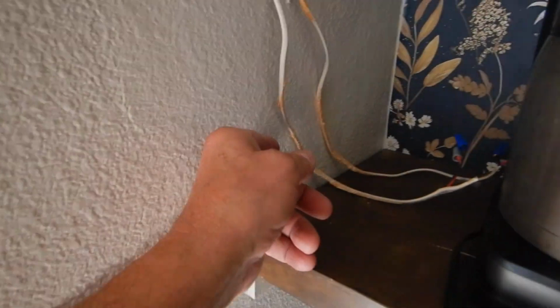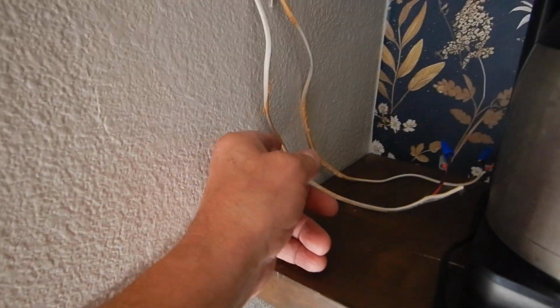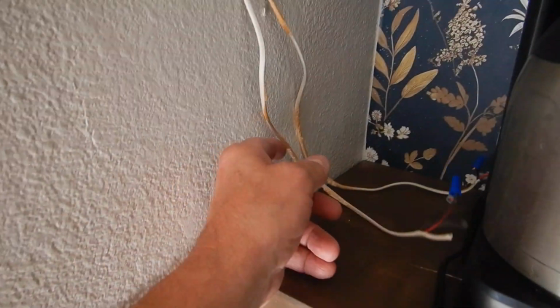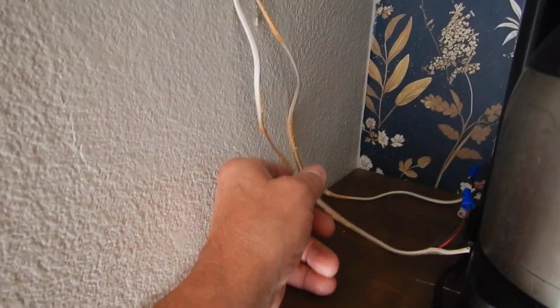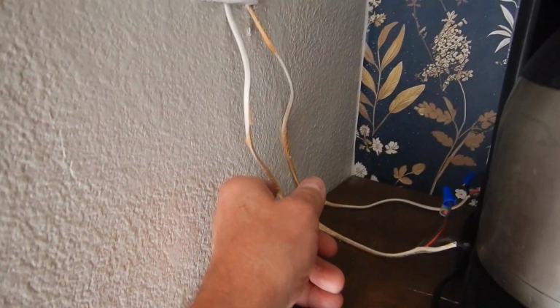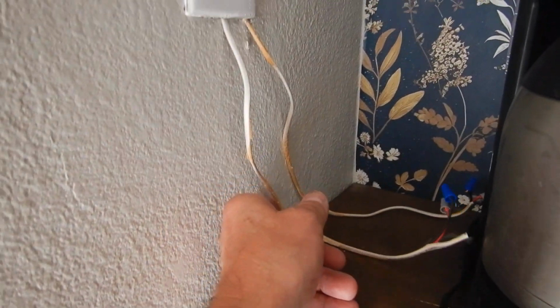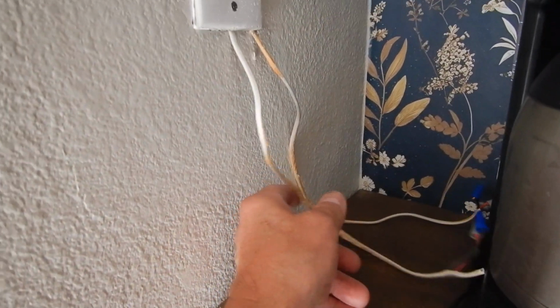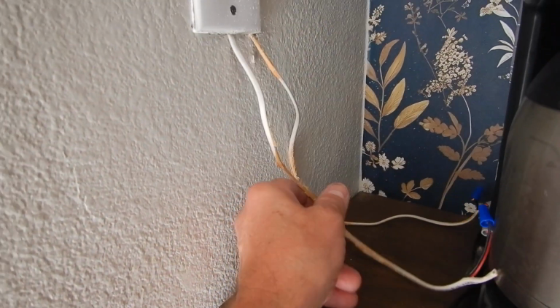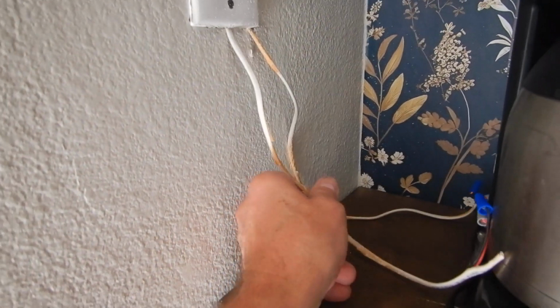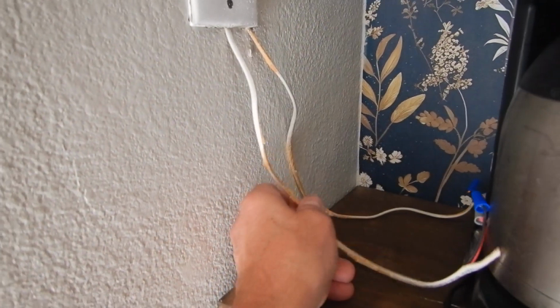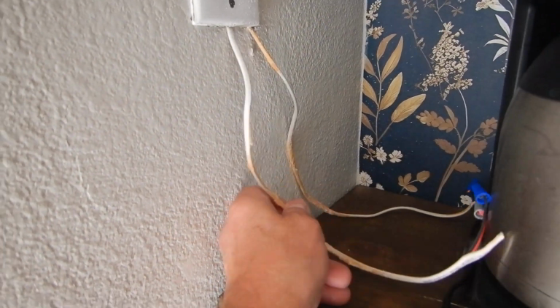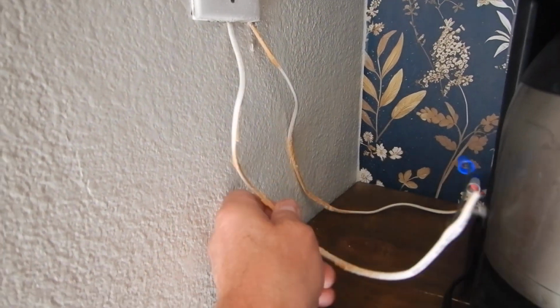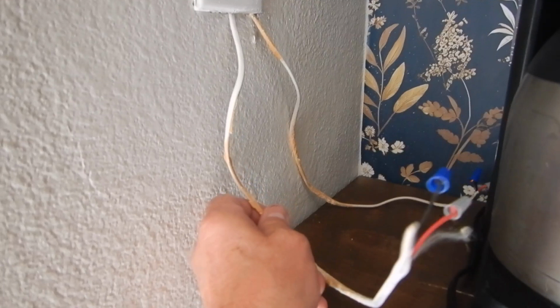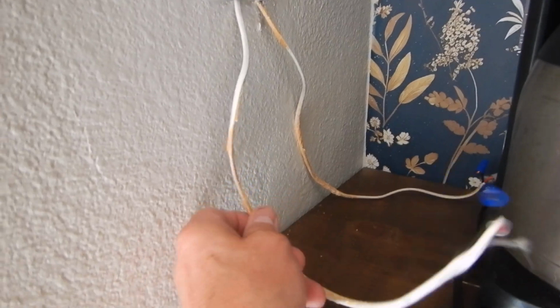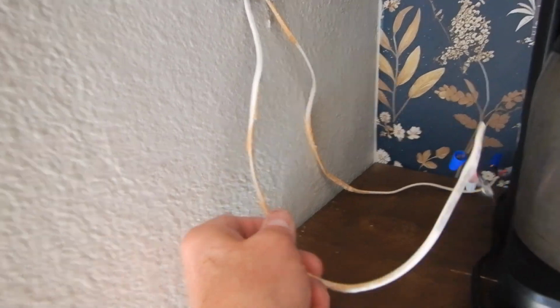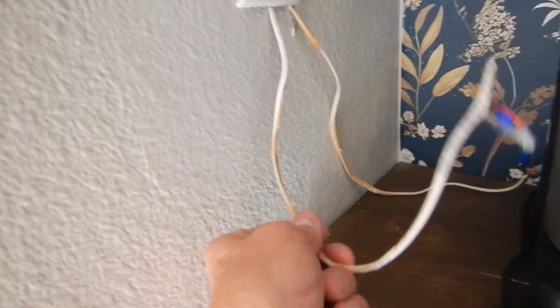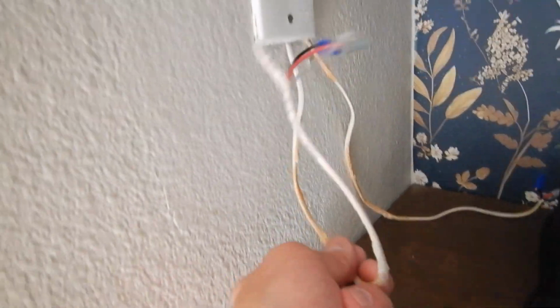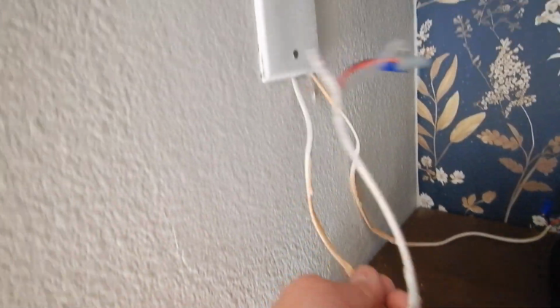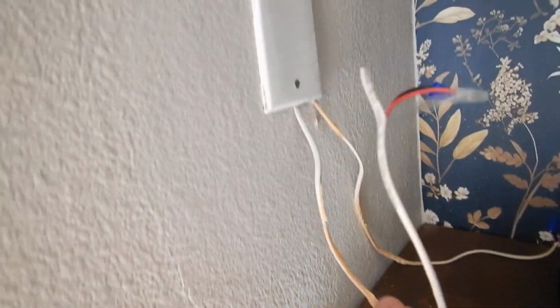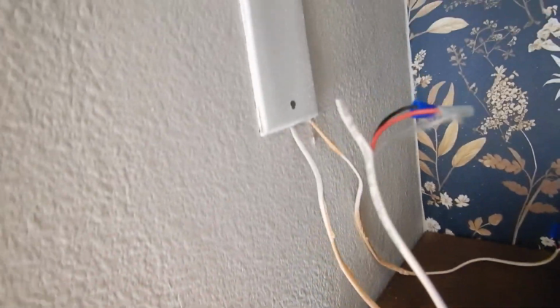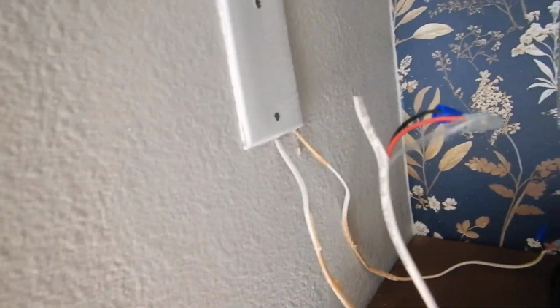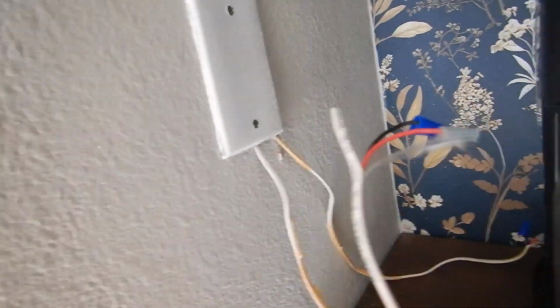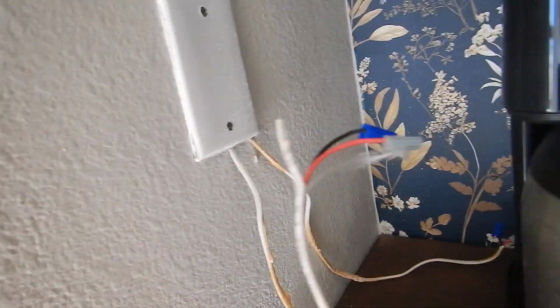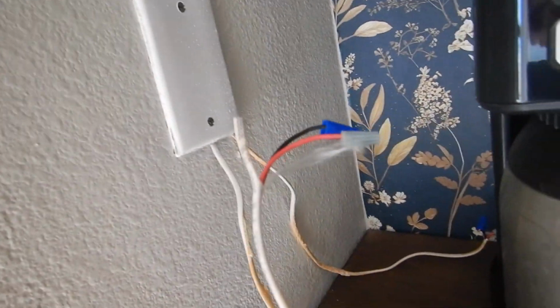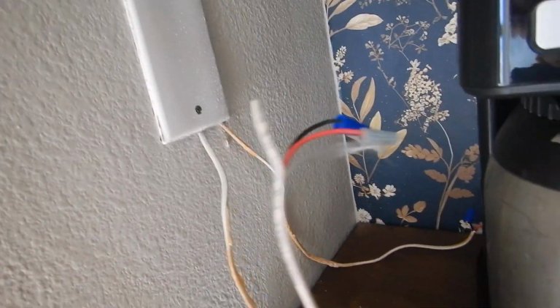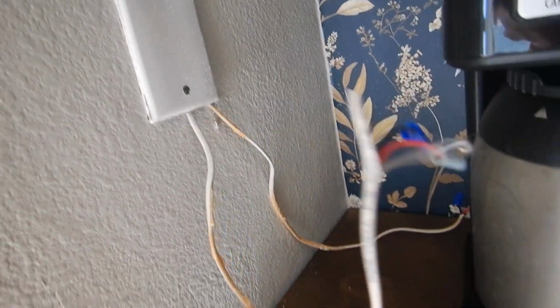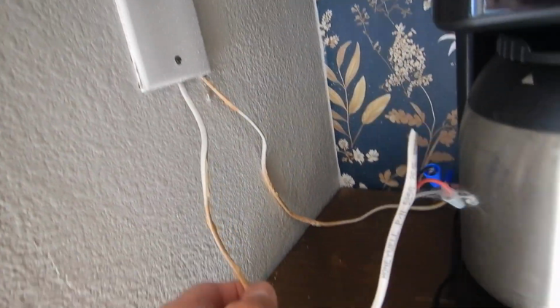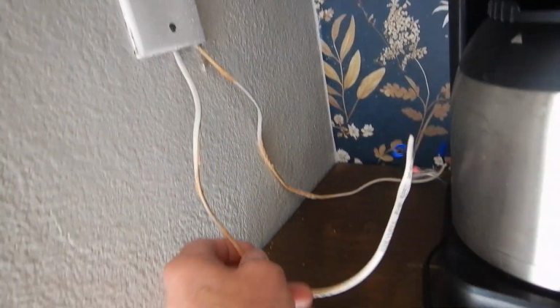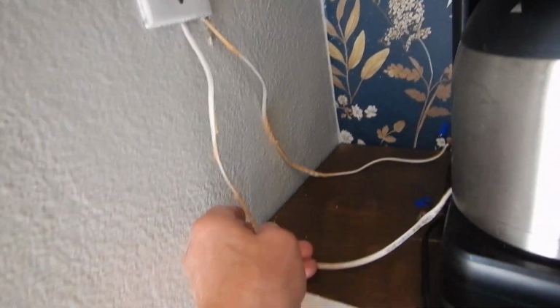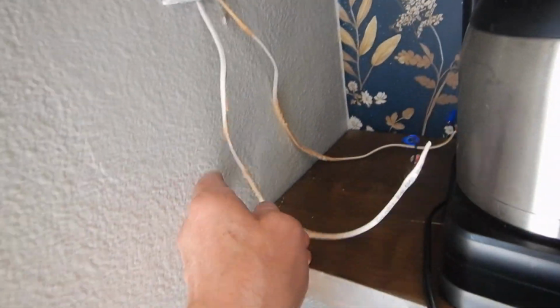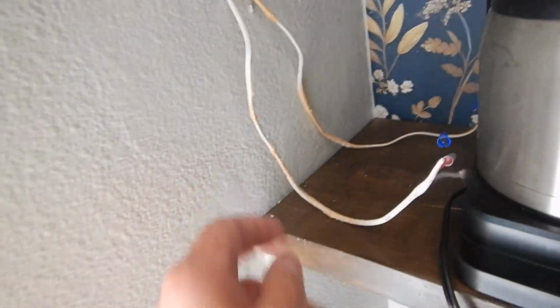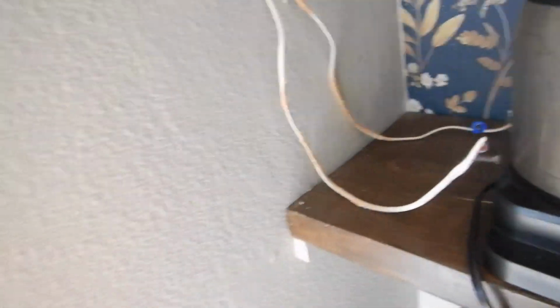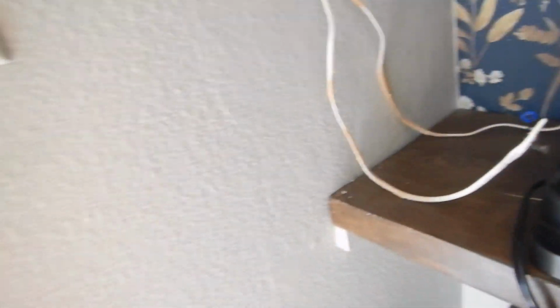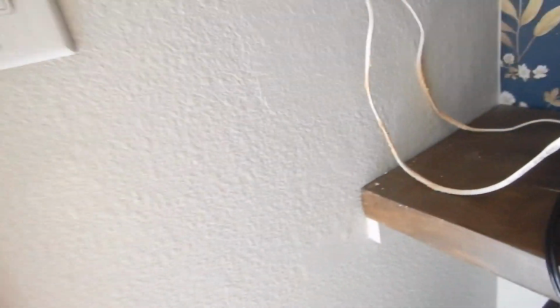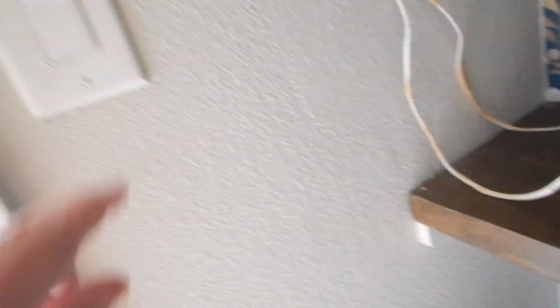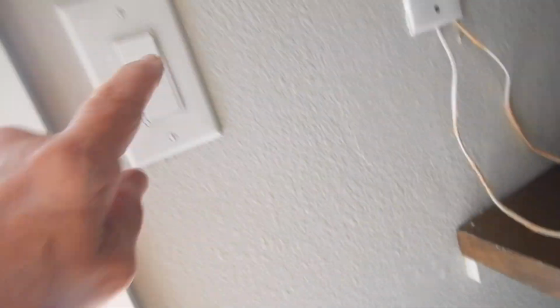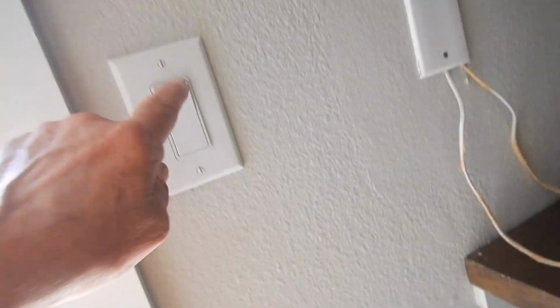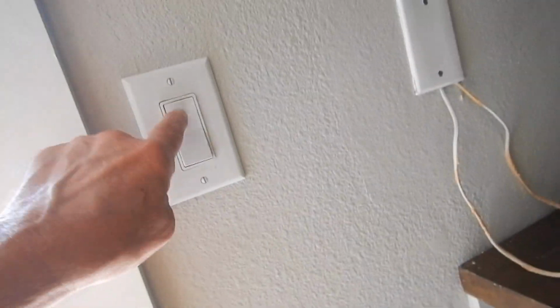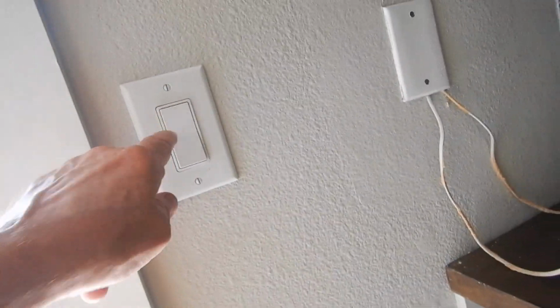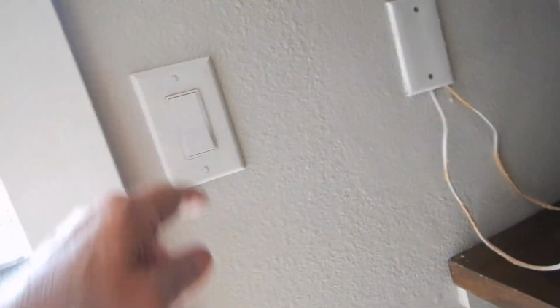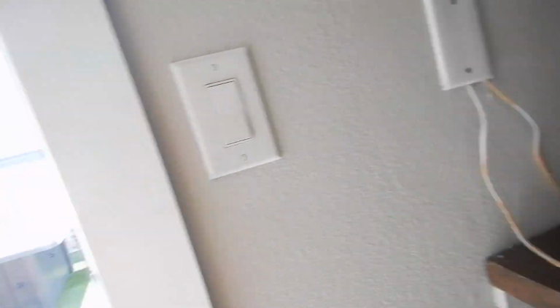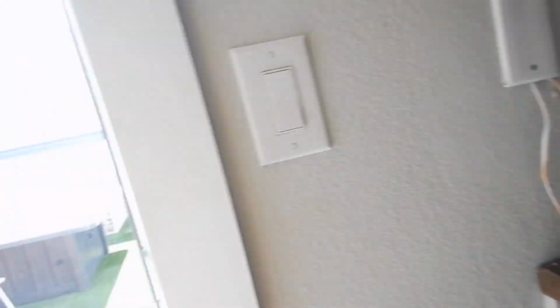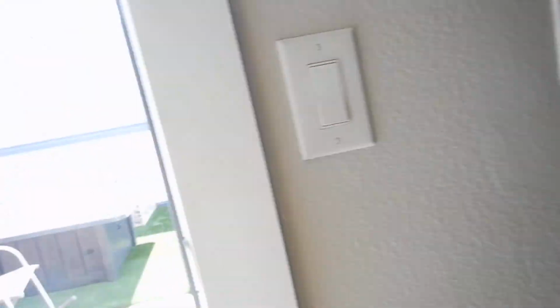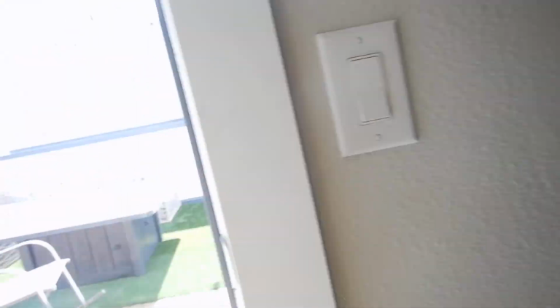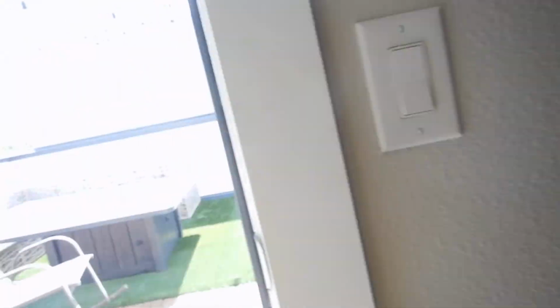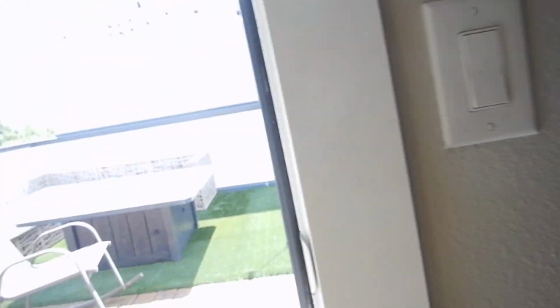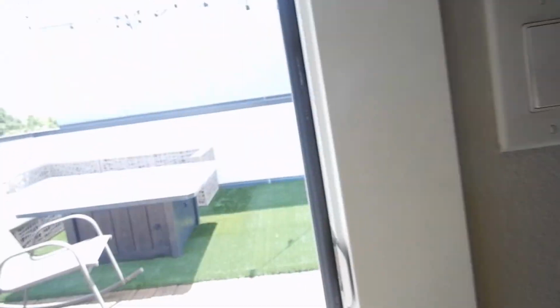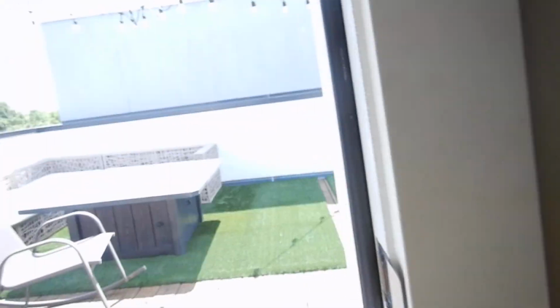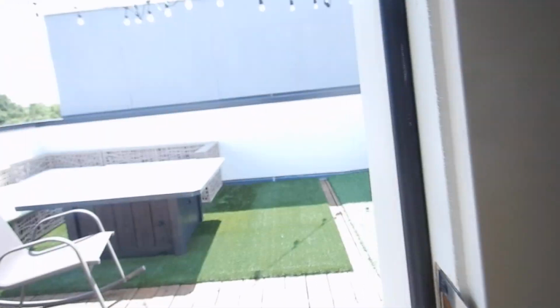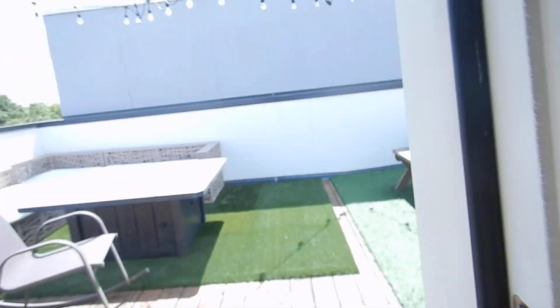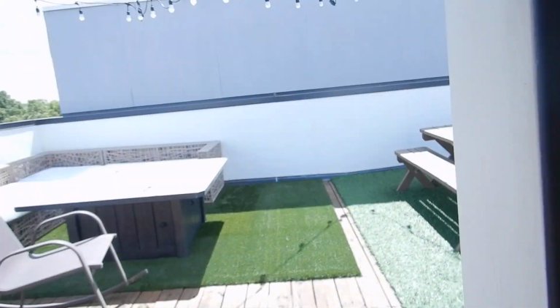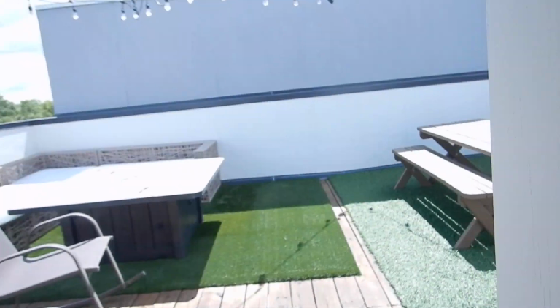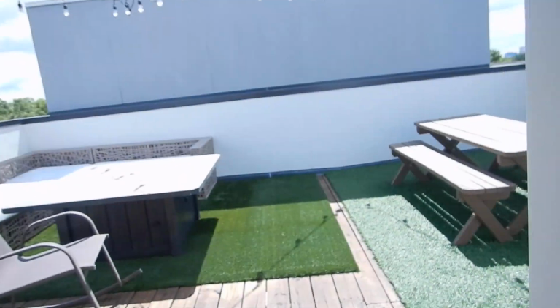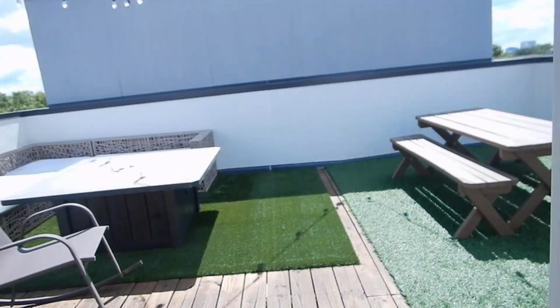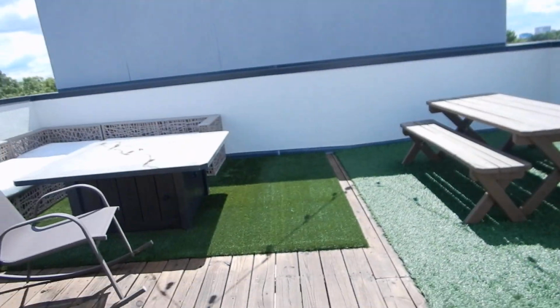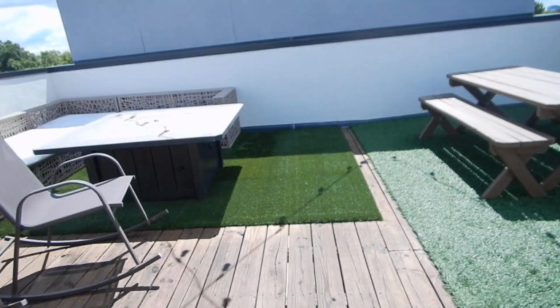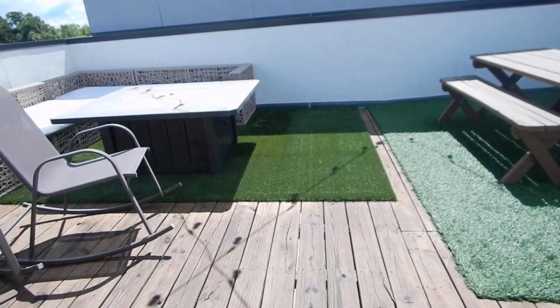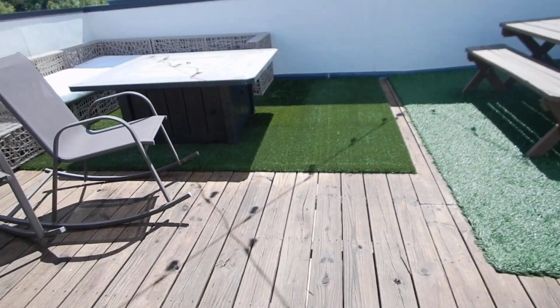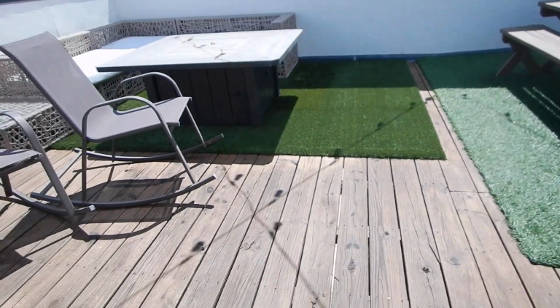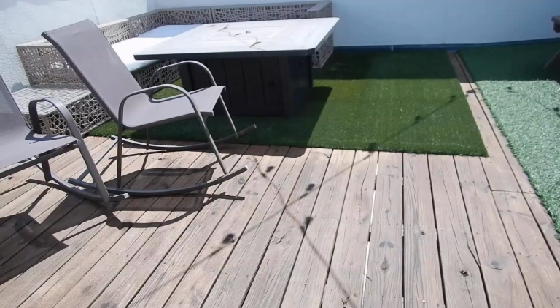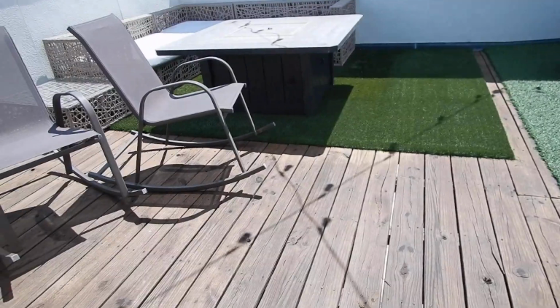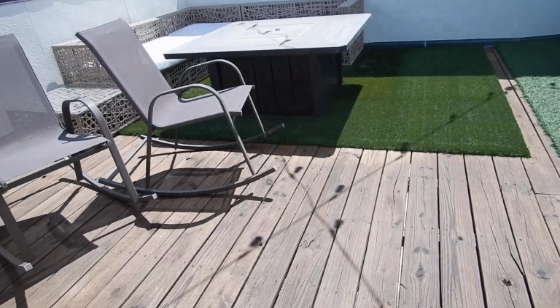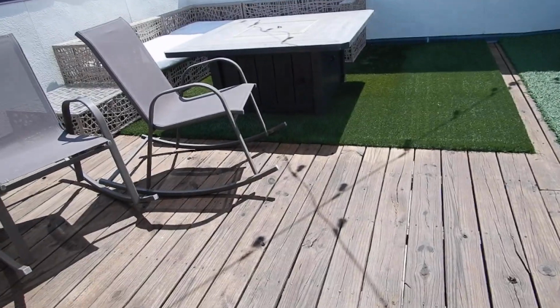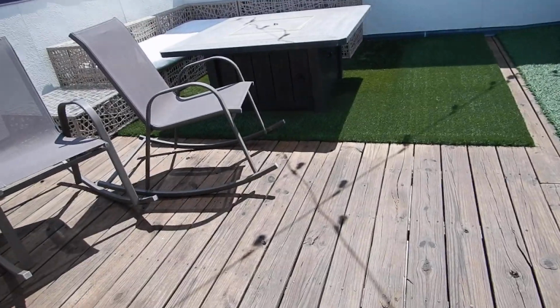Running some low voltage wires out of here going to Lord knows what. Our lights come on.